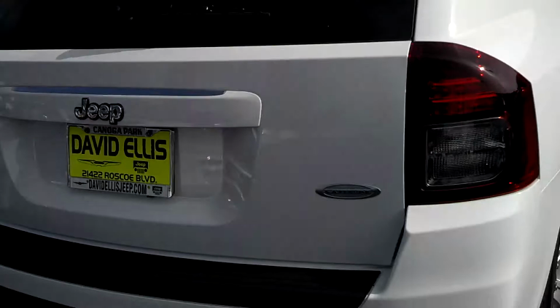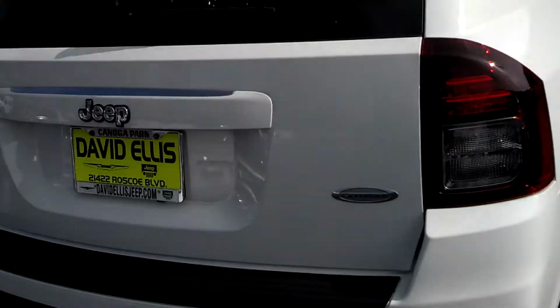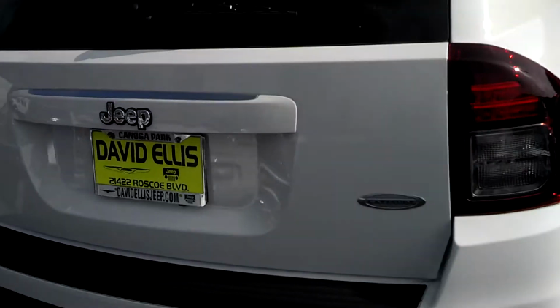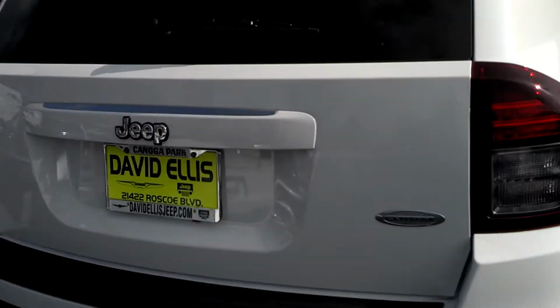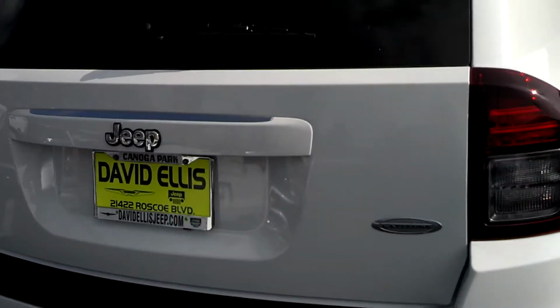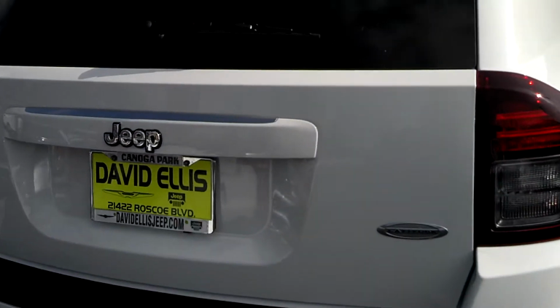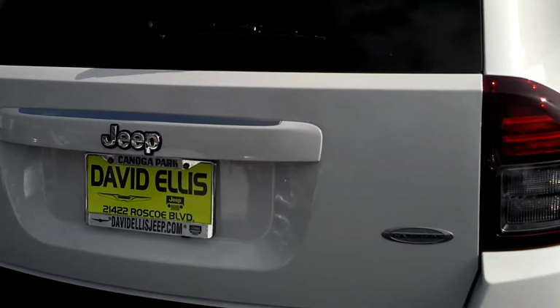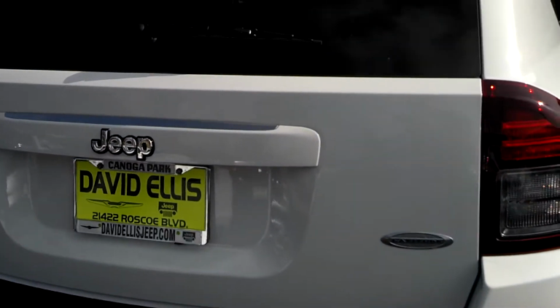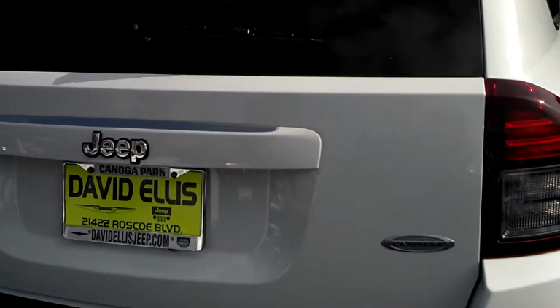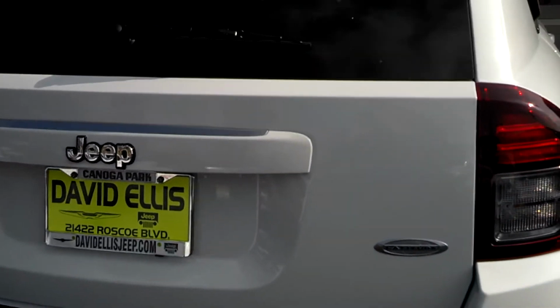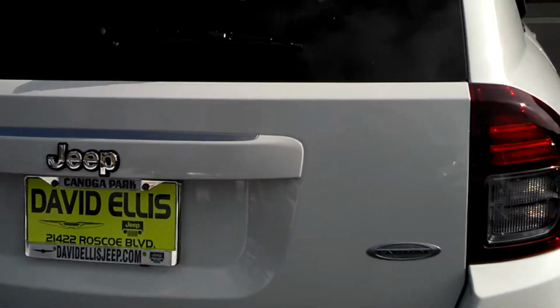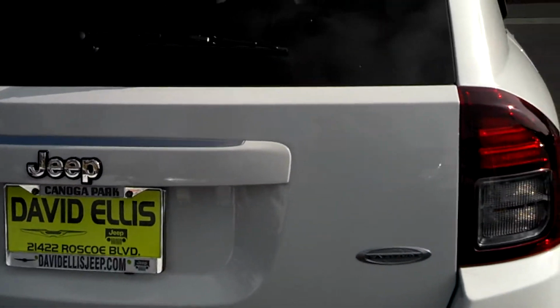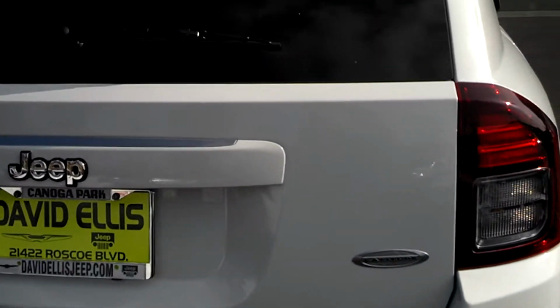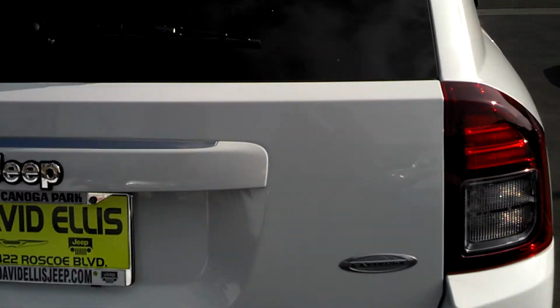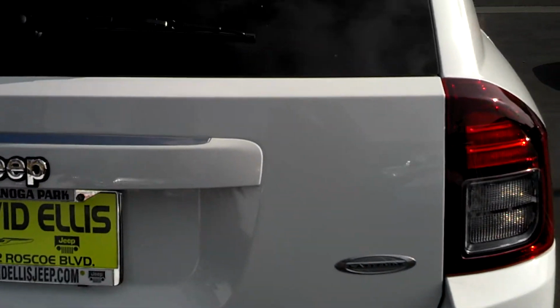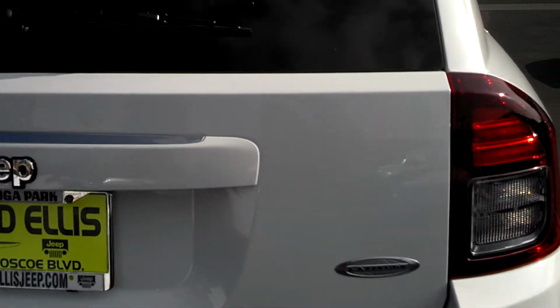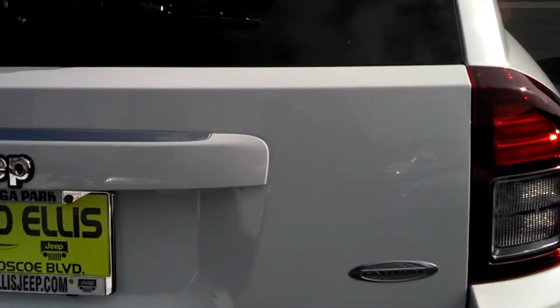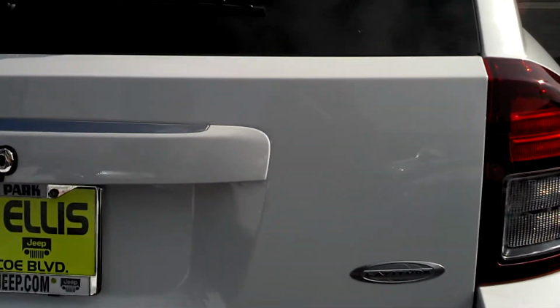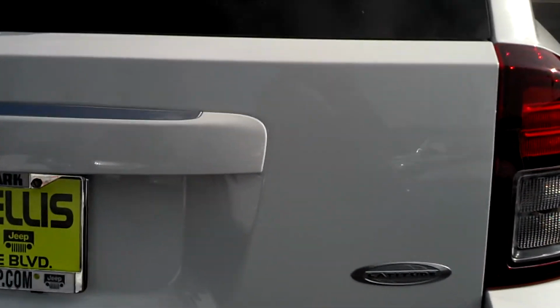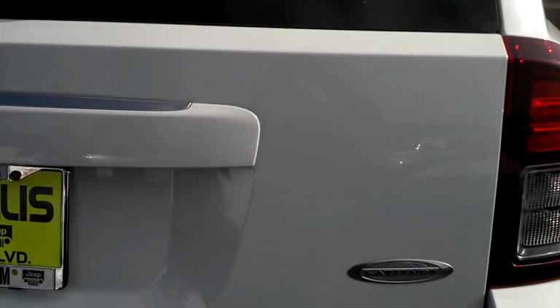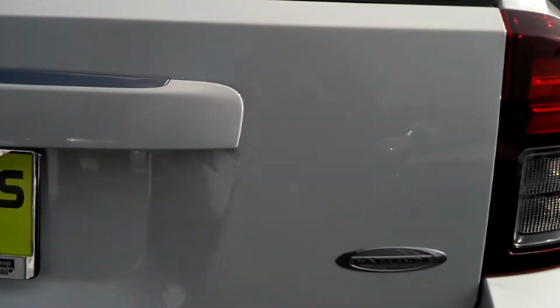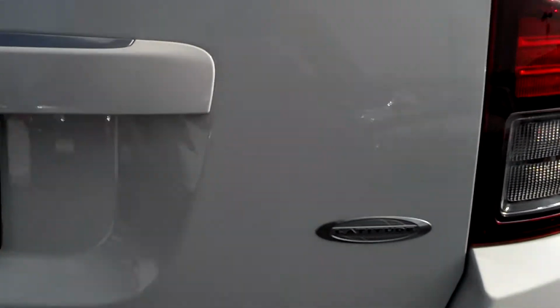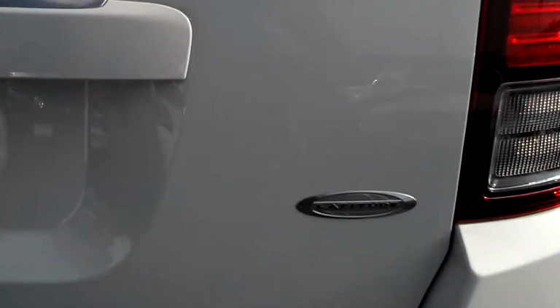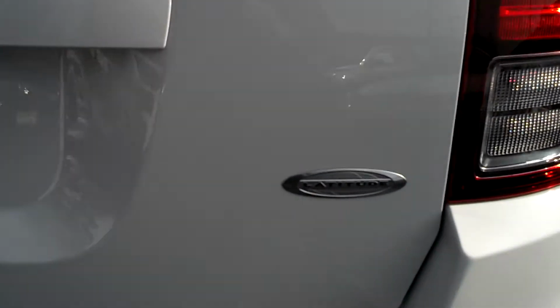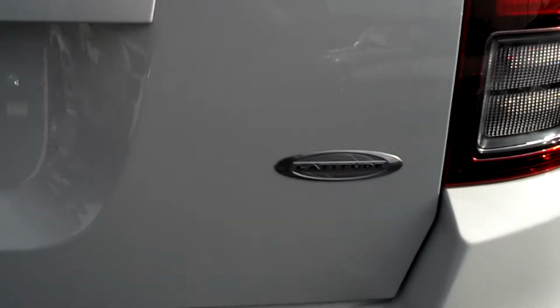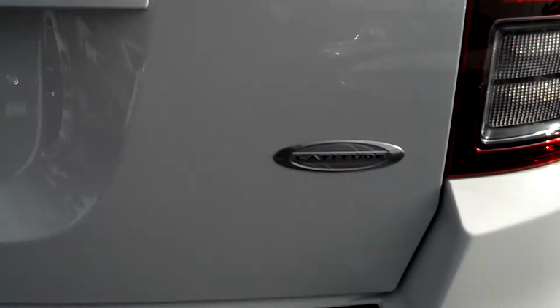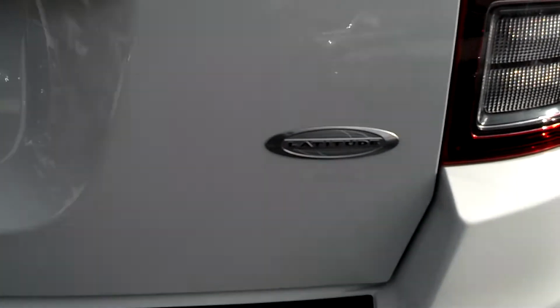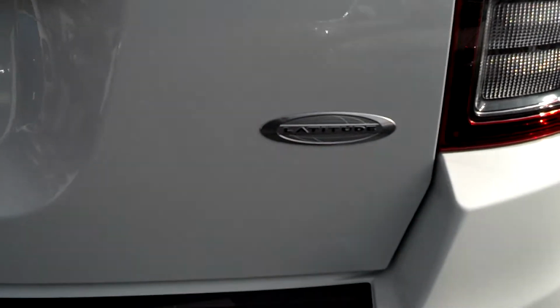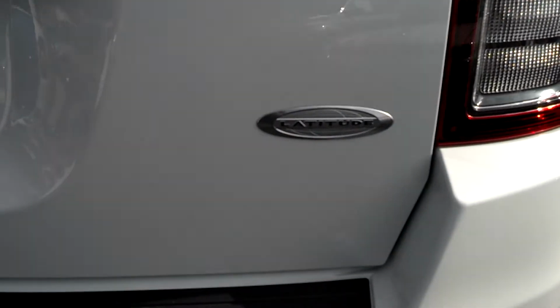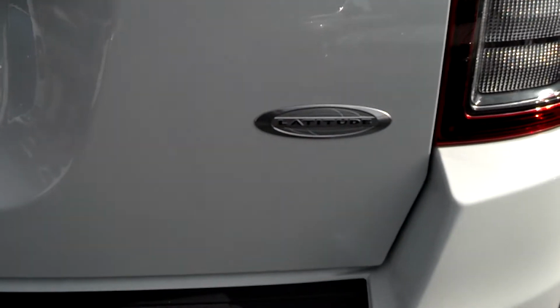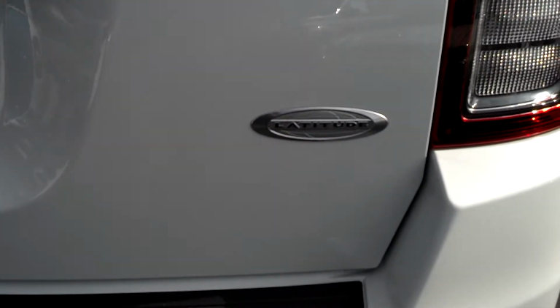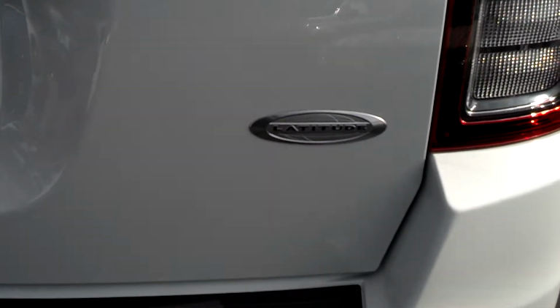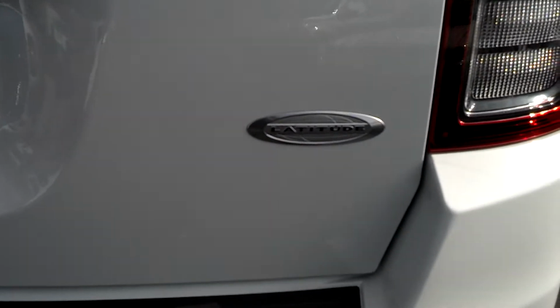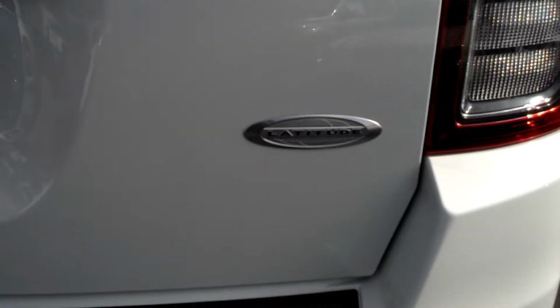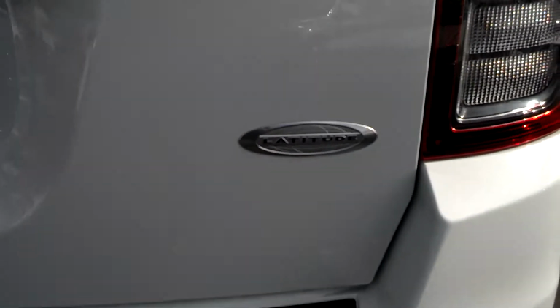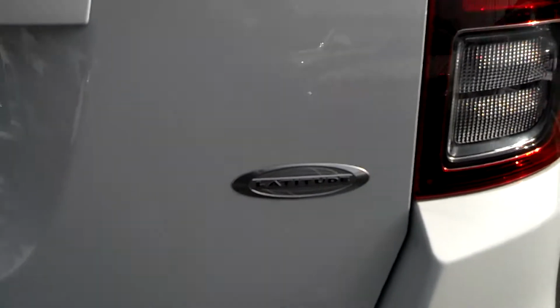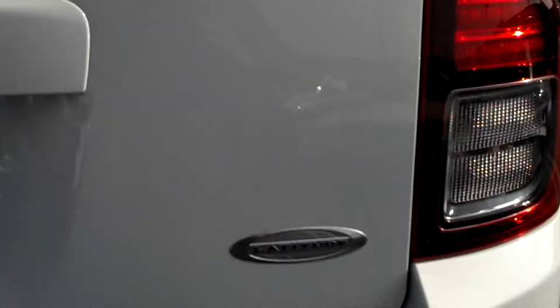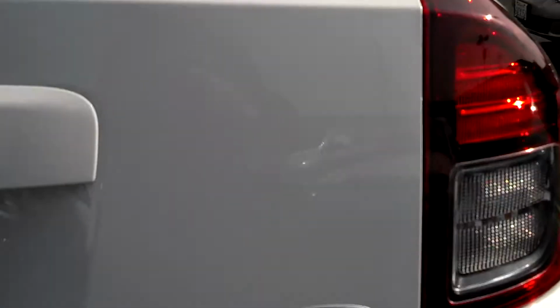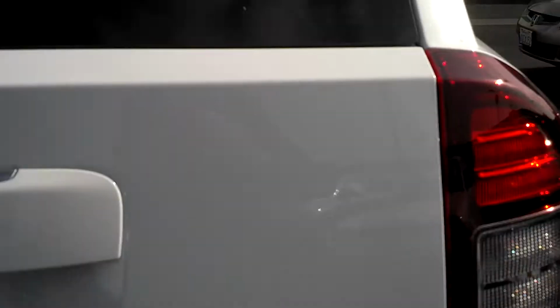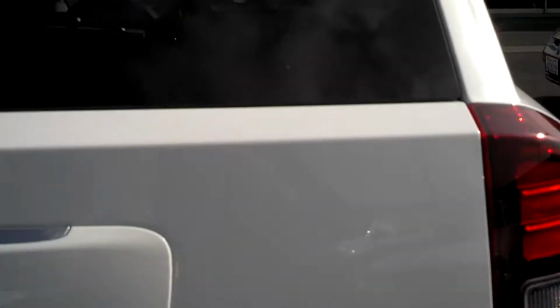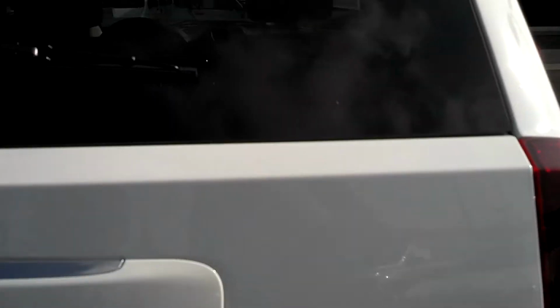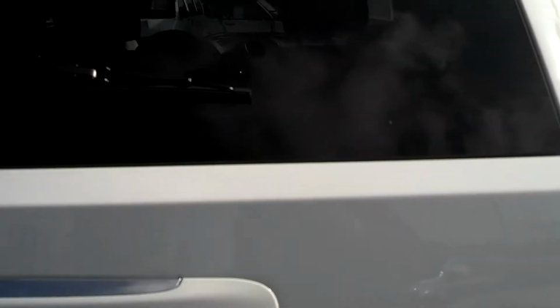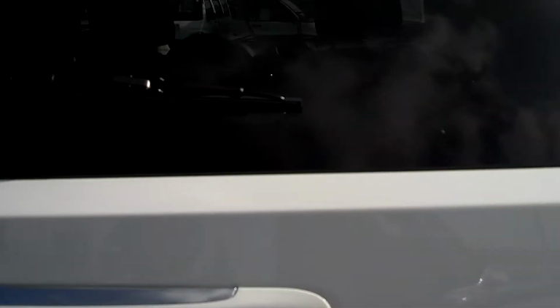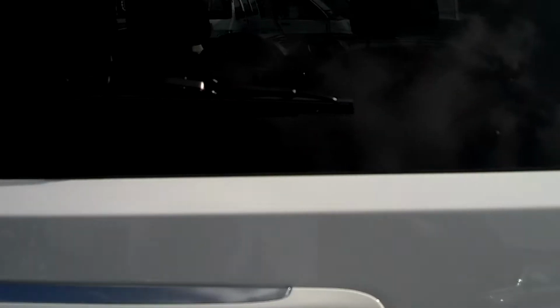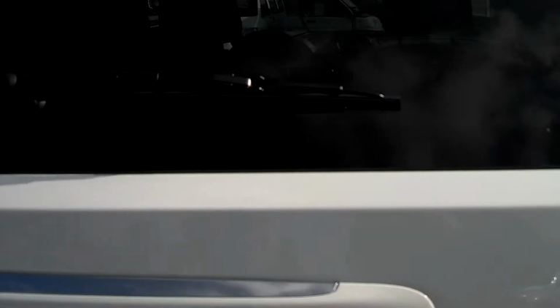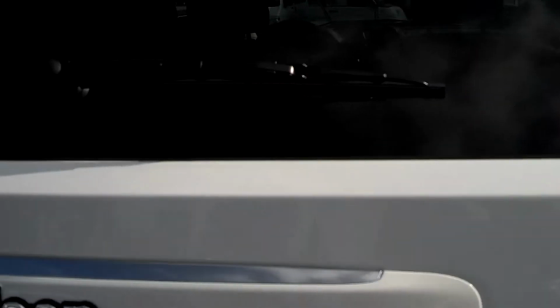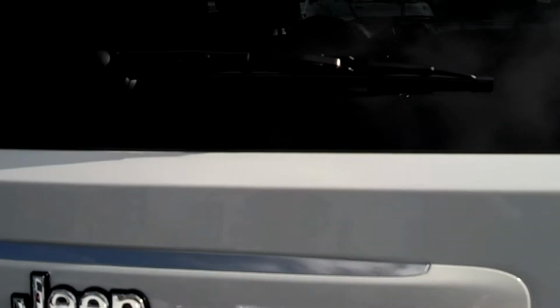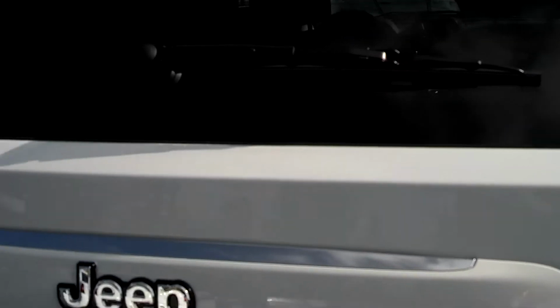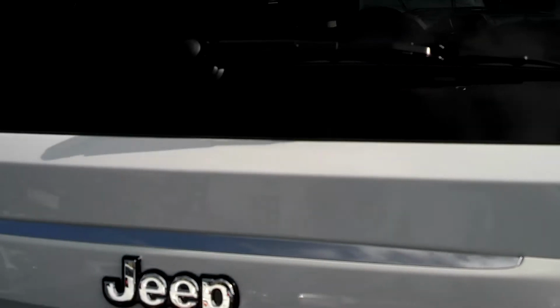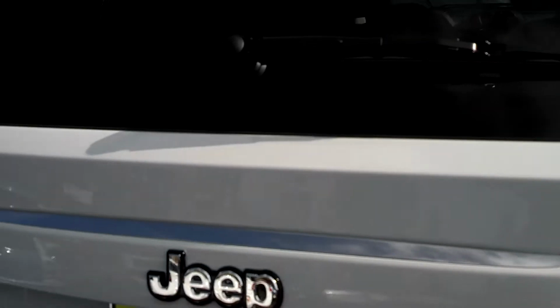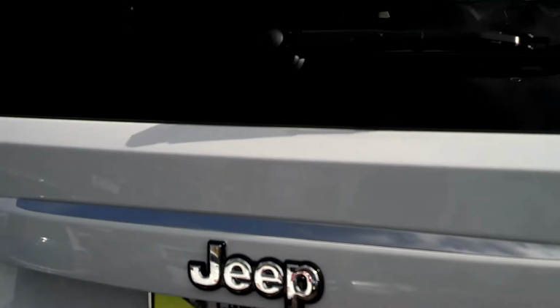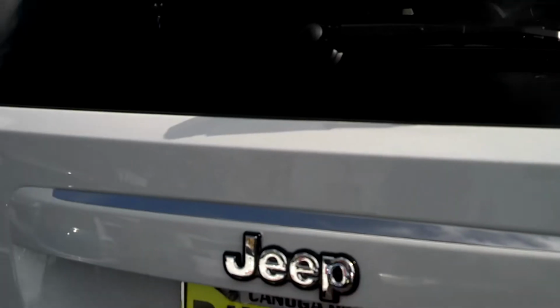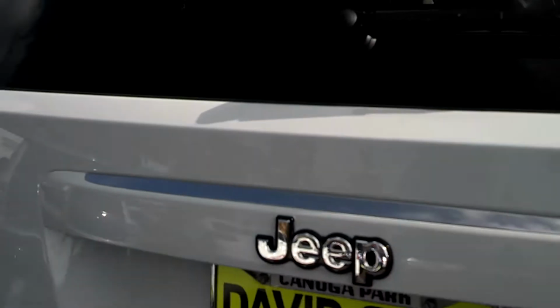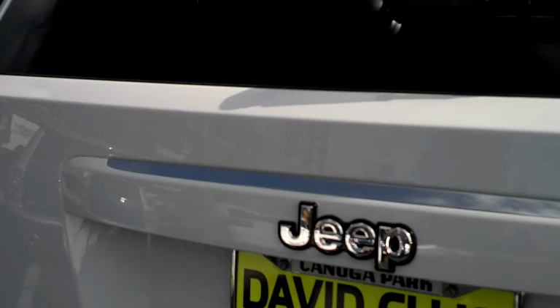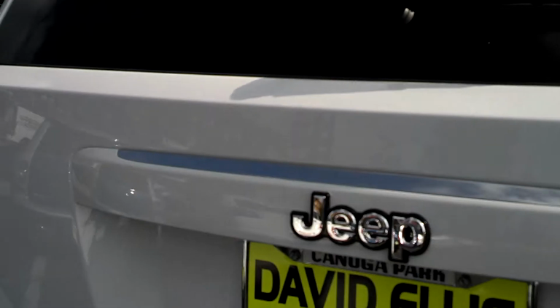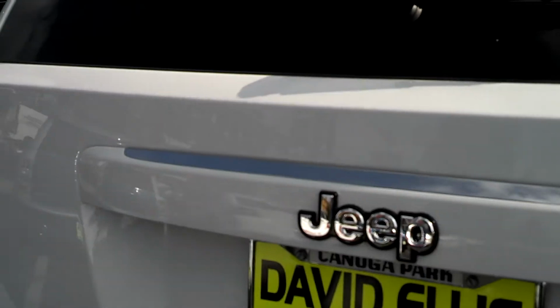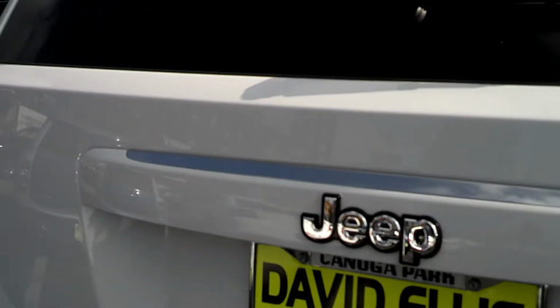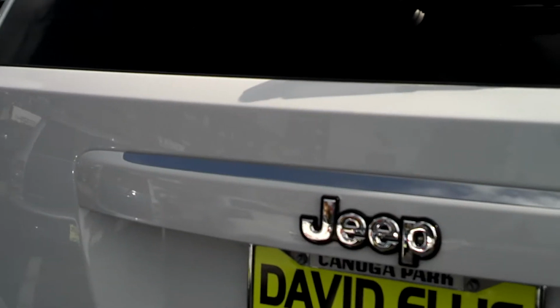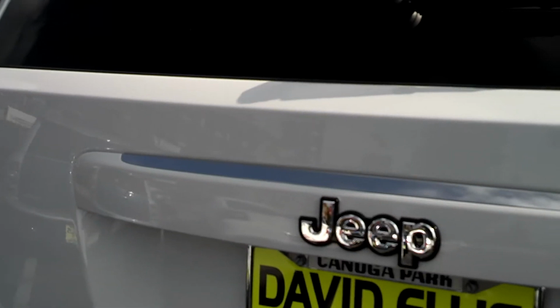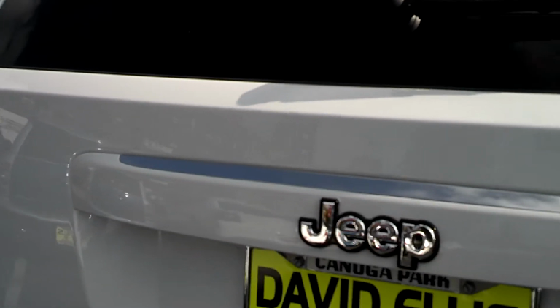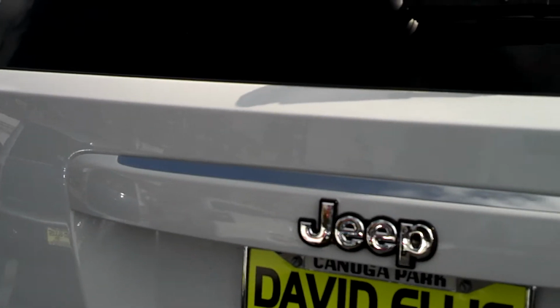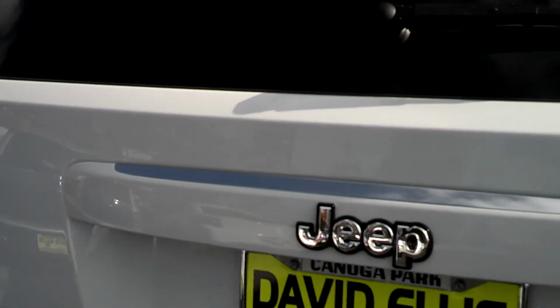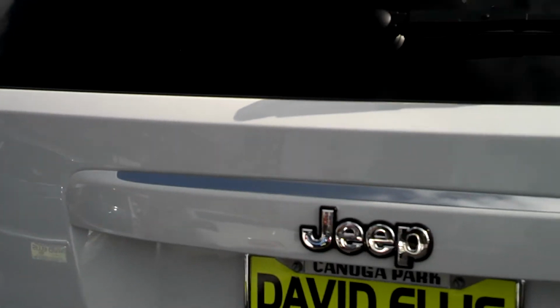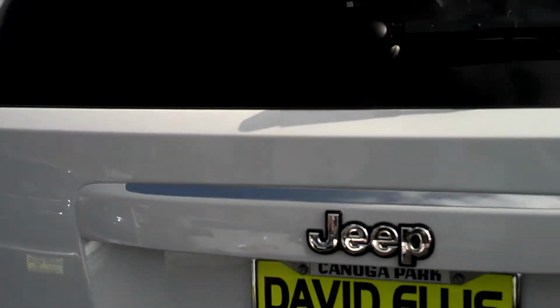This is a Latitude package. Here's the badging for that — Jeep.